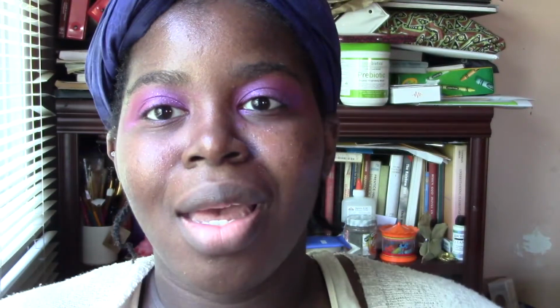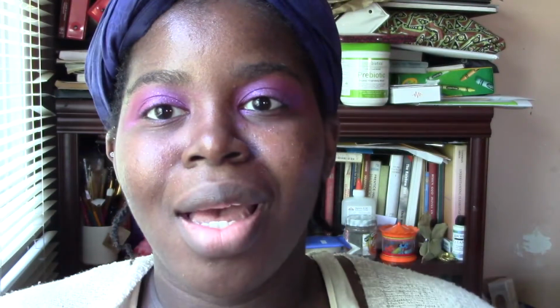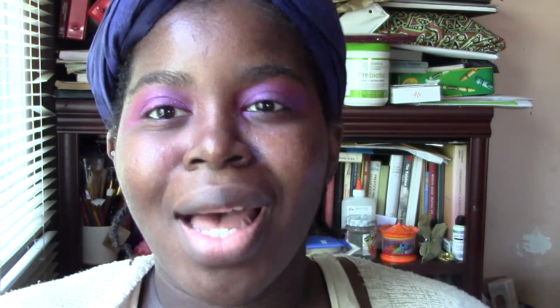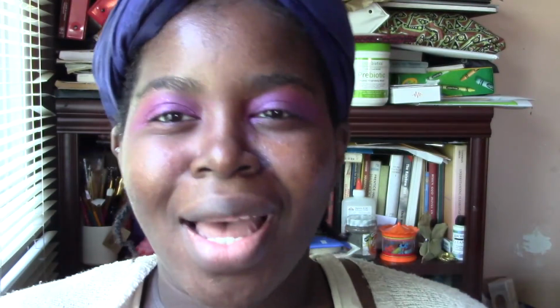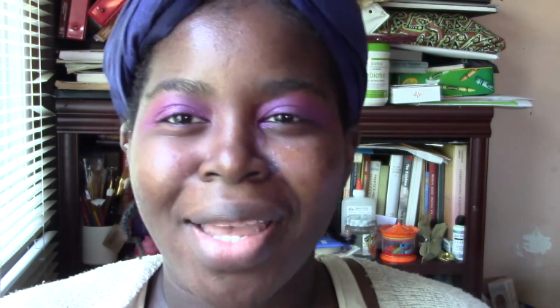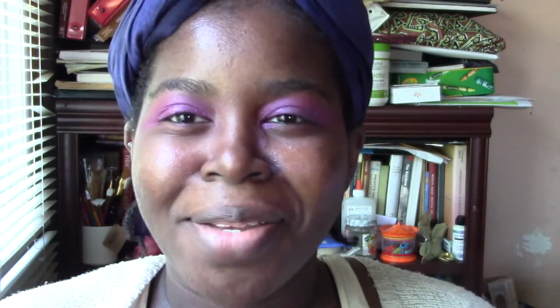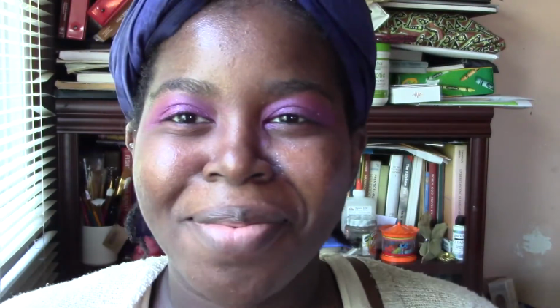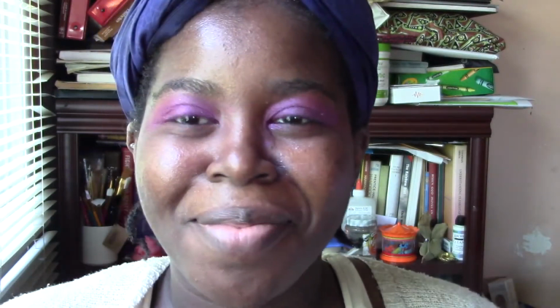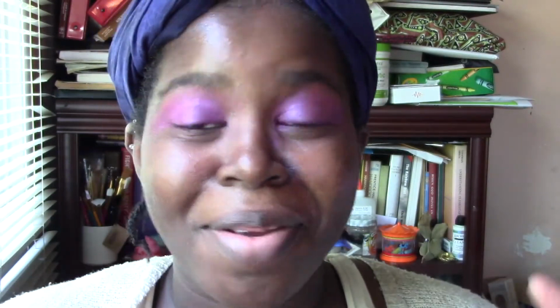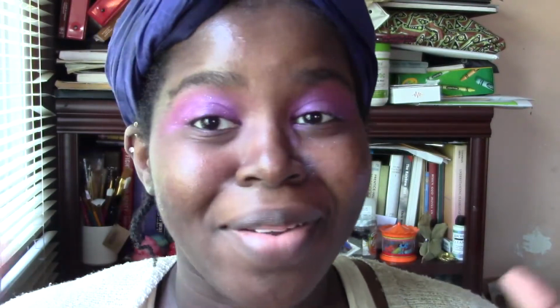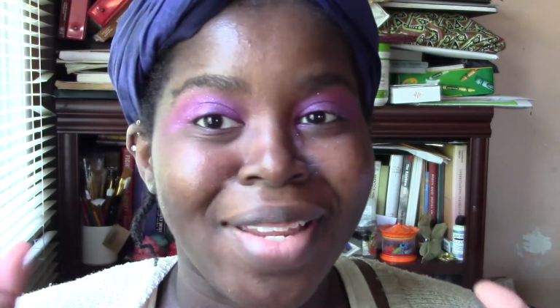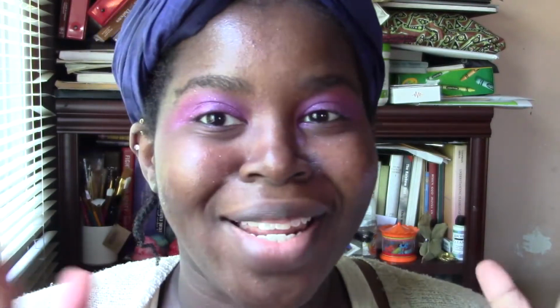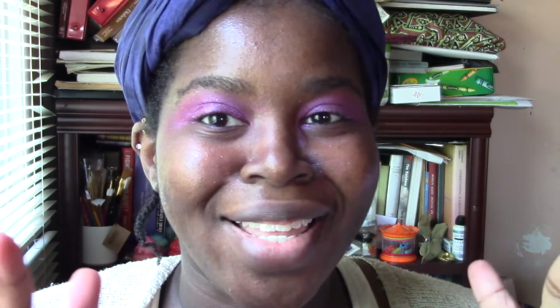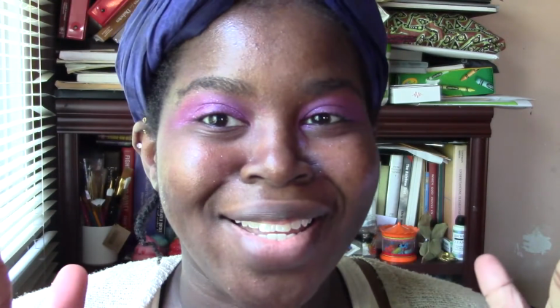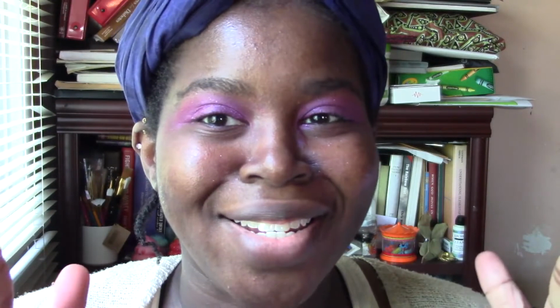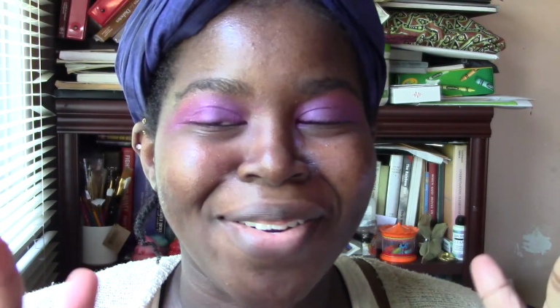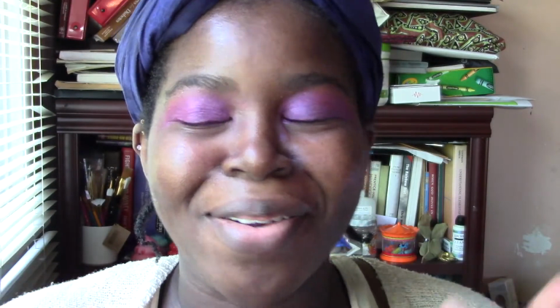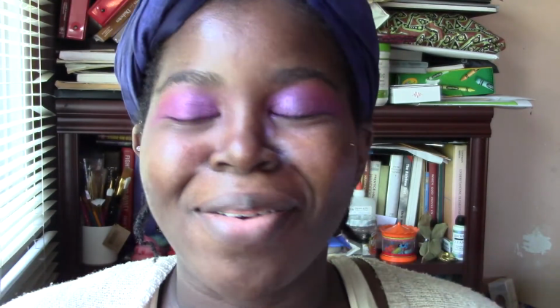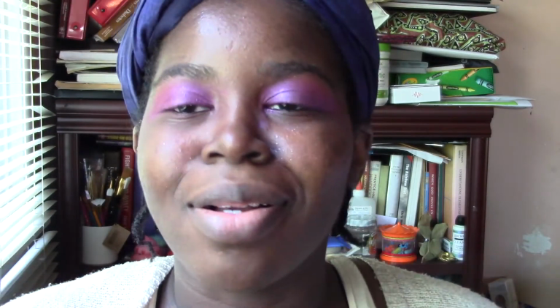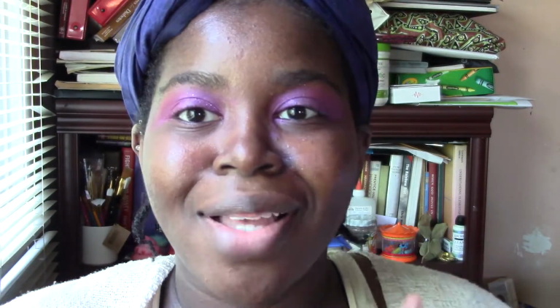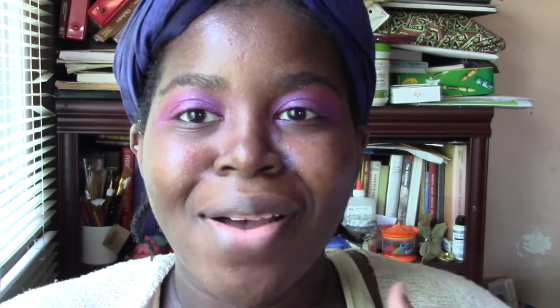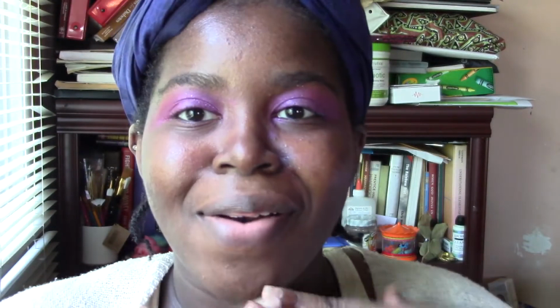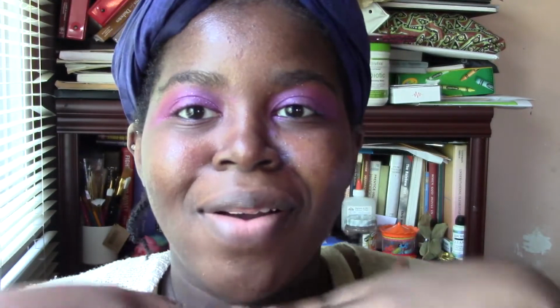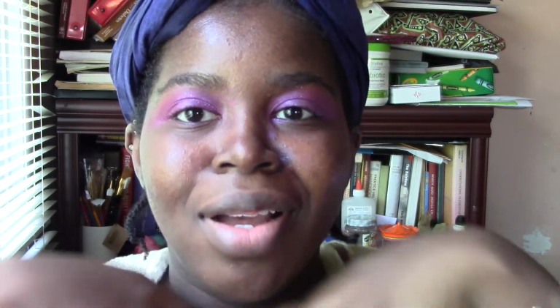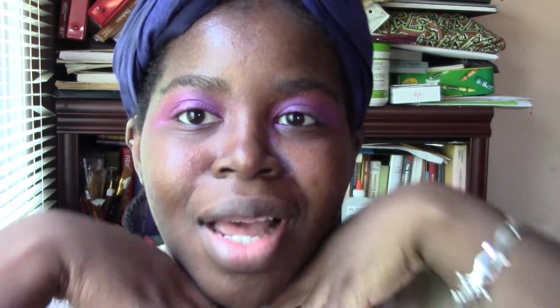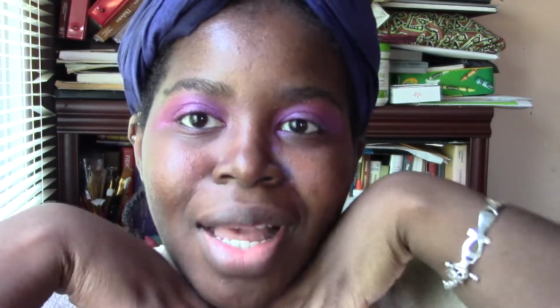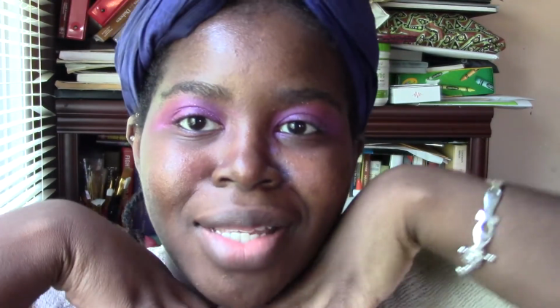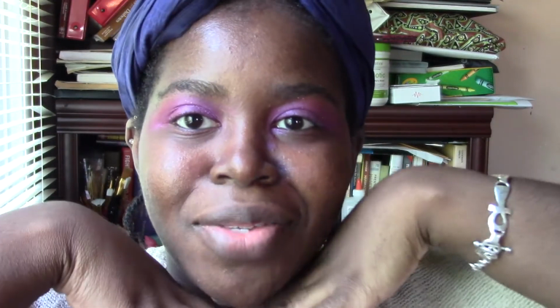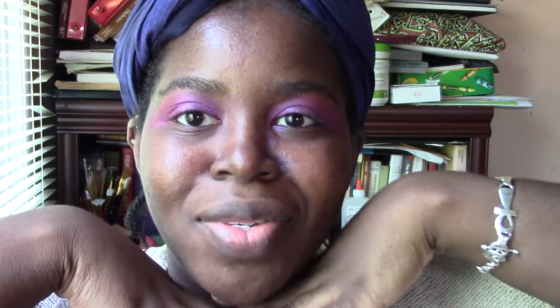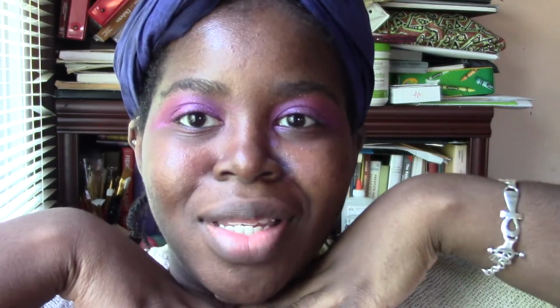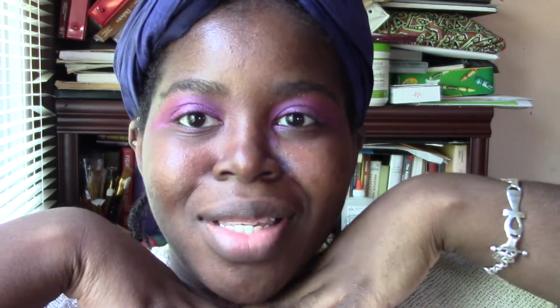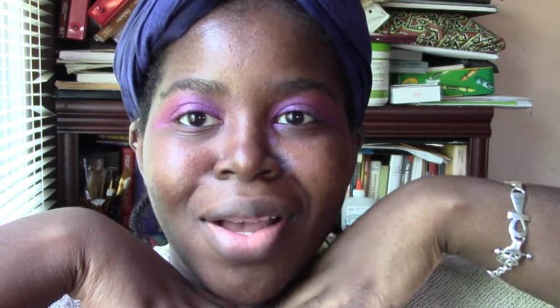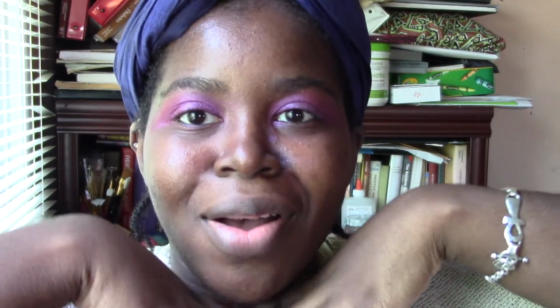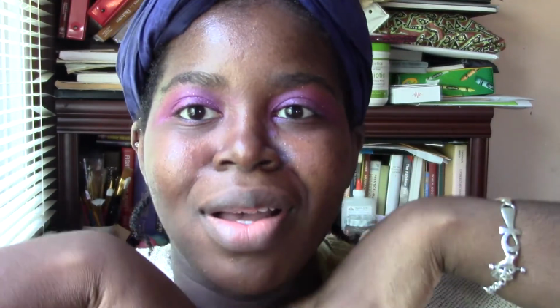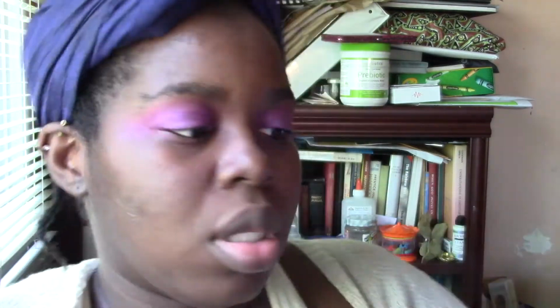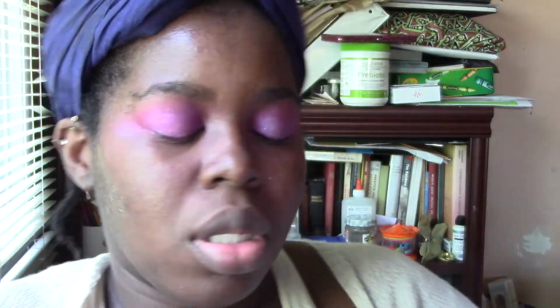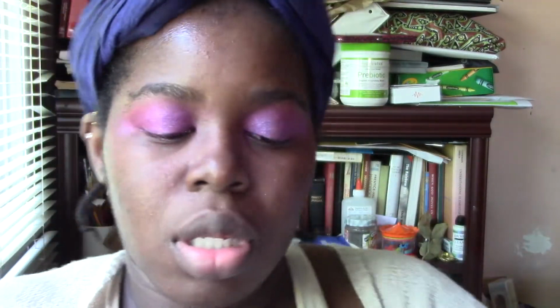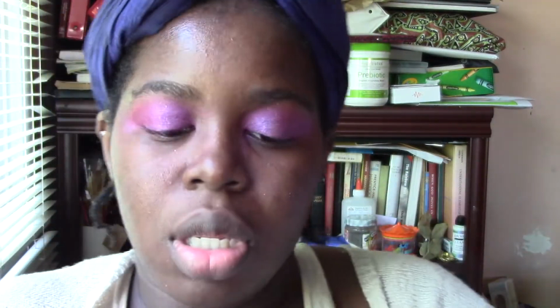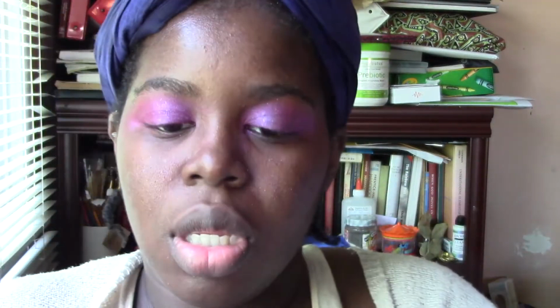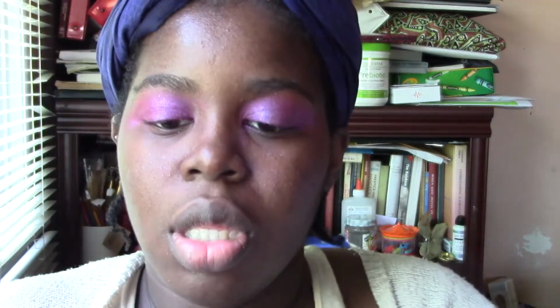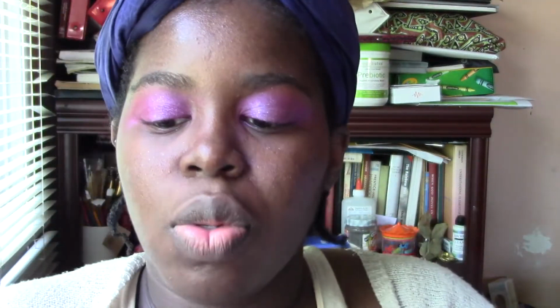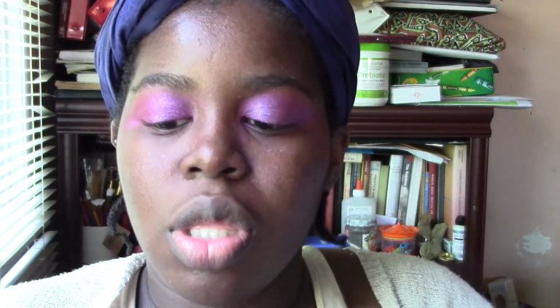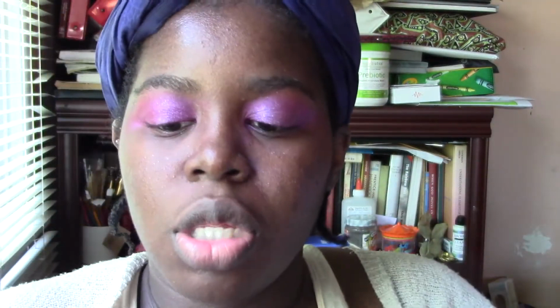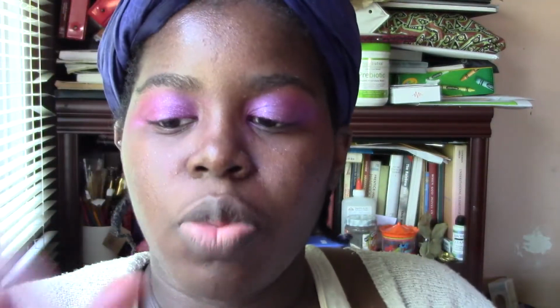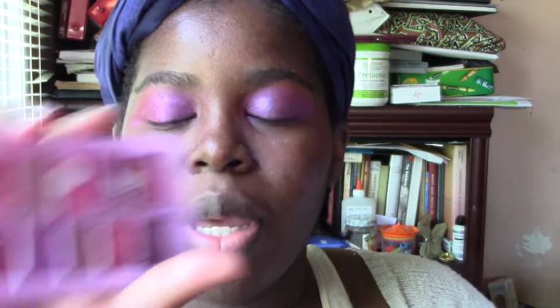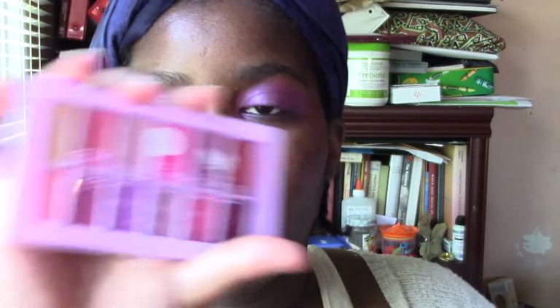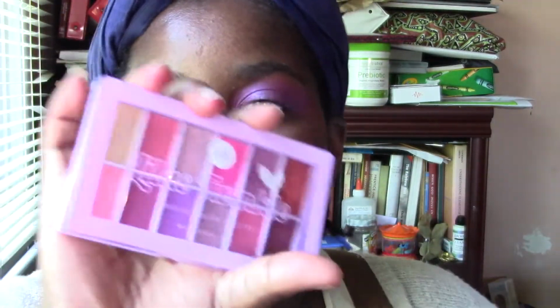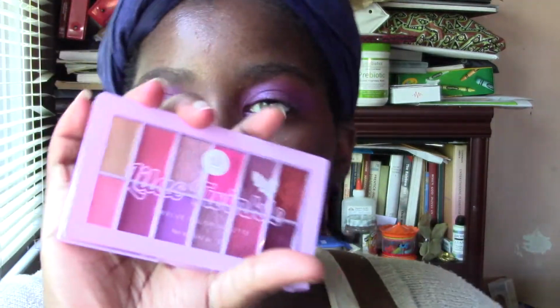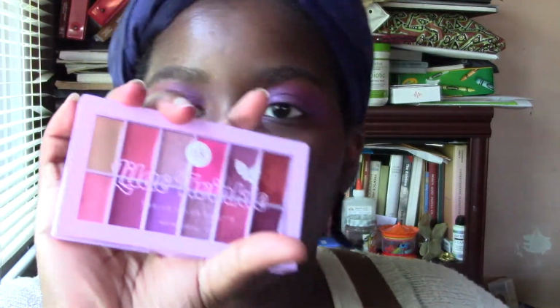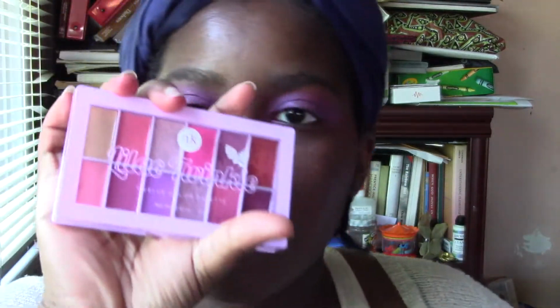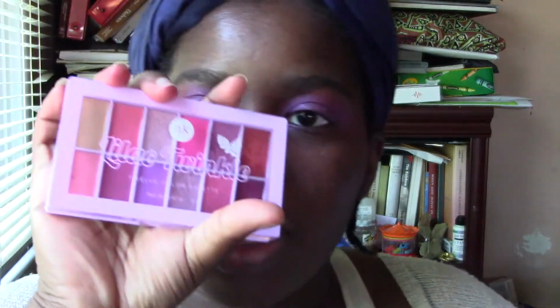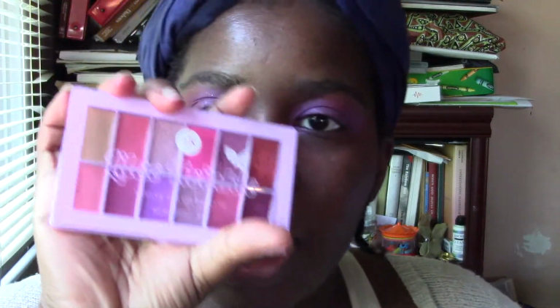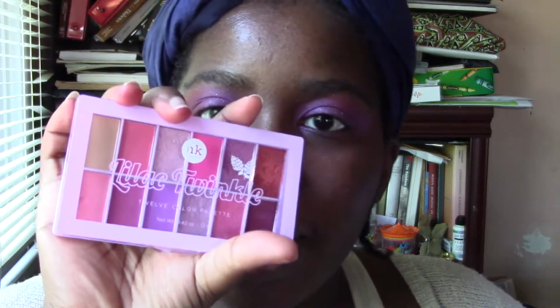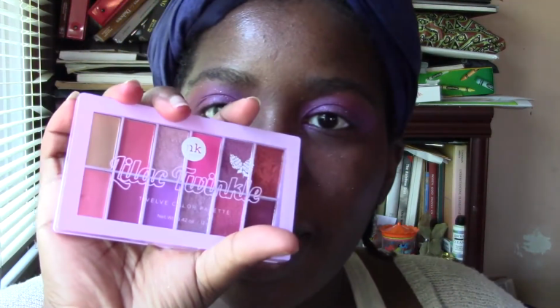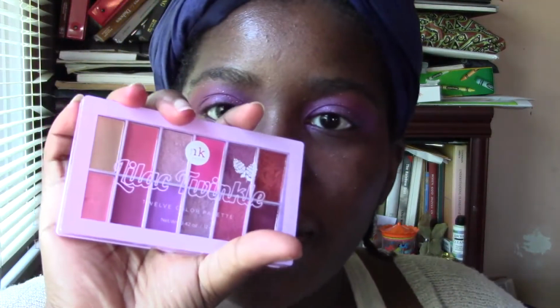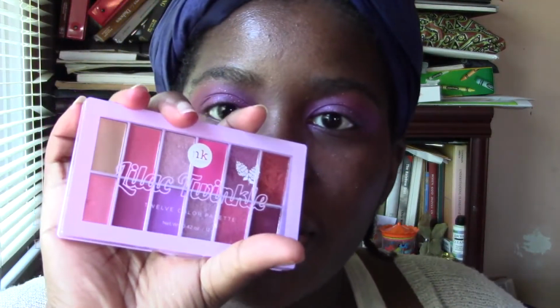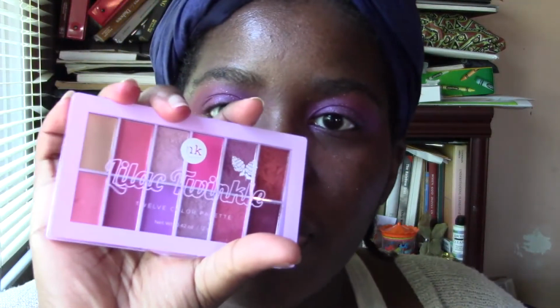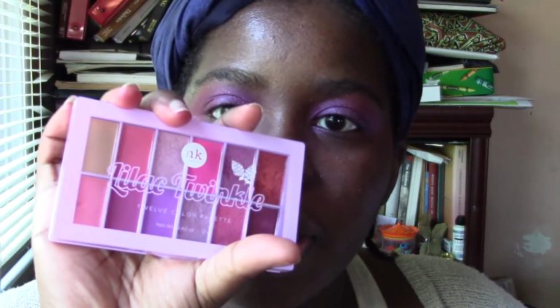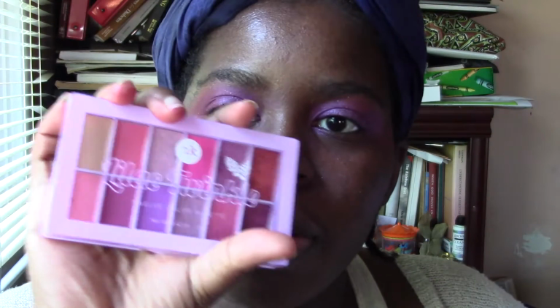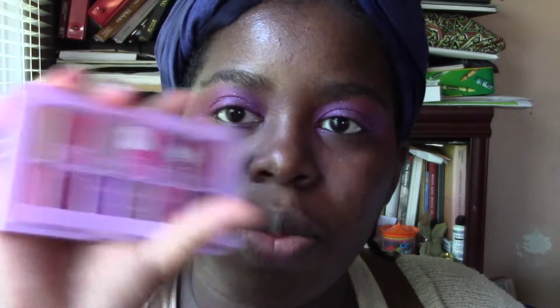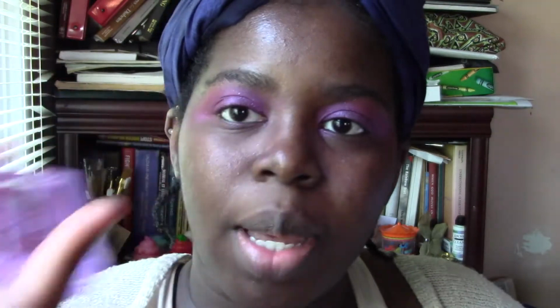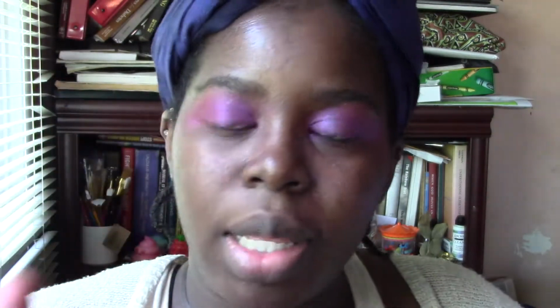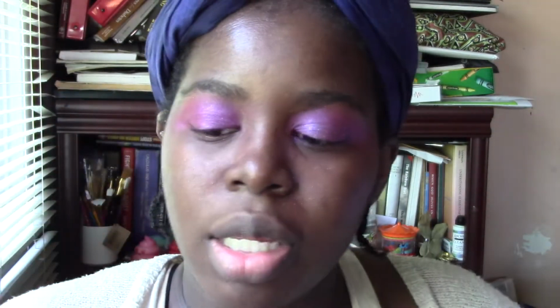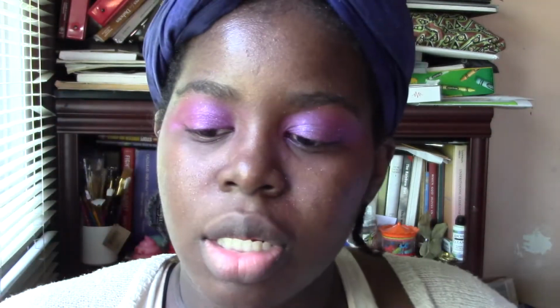Hi. Welcome to Delicate Dark Girl. As you just saw, with this palette — this is the Lilac Twinkle palette.